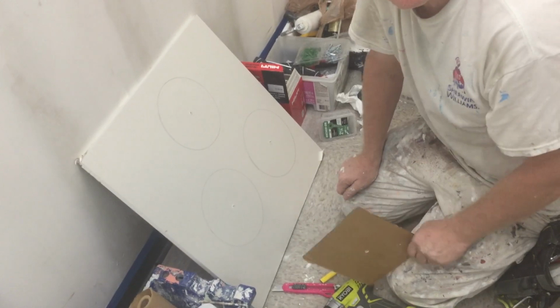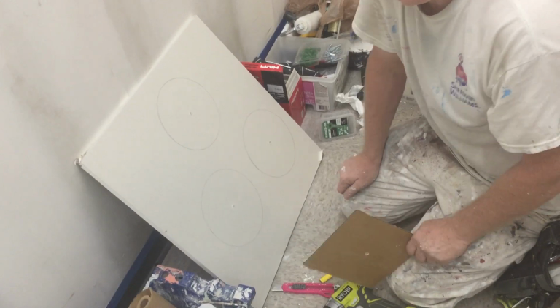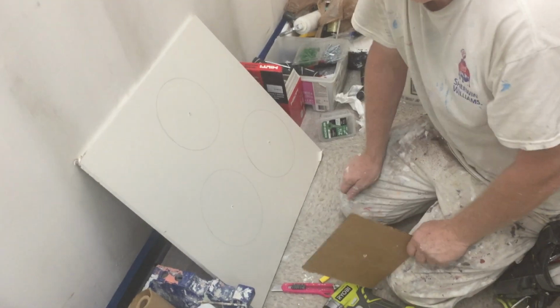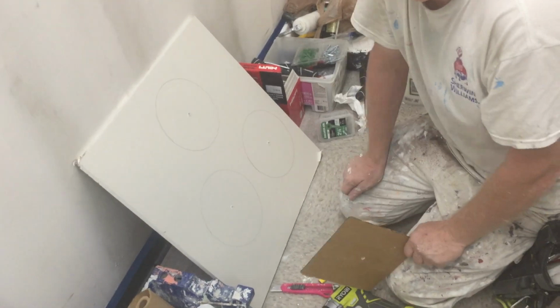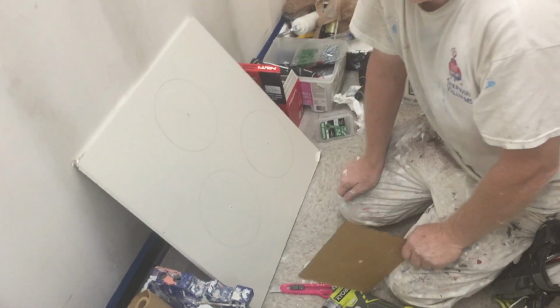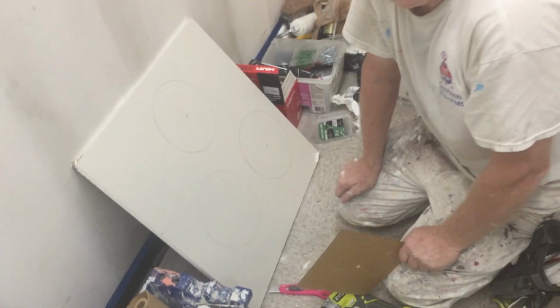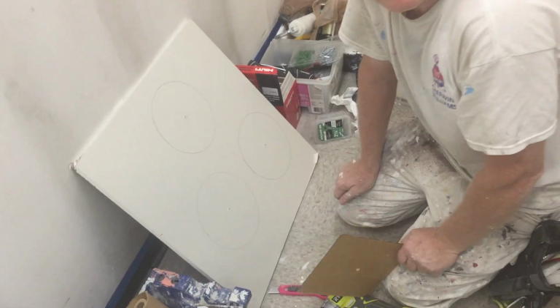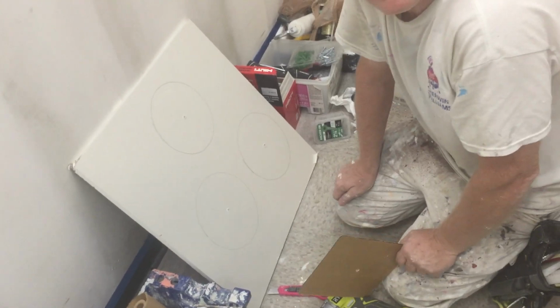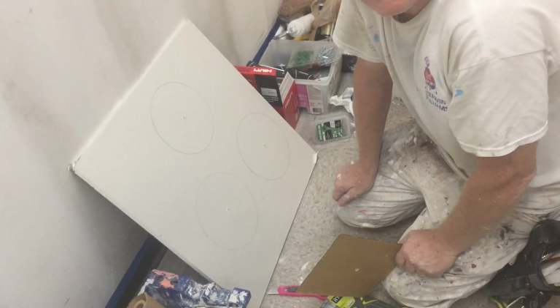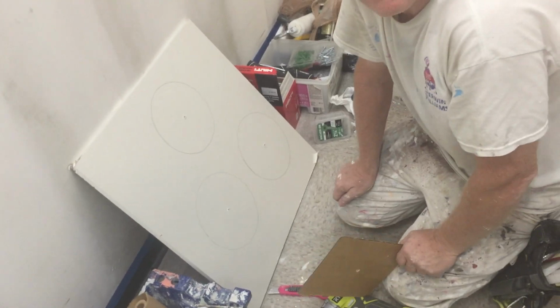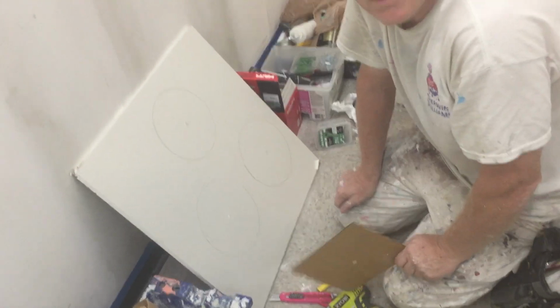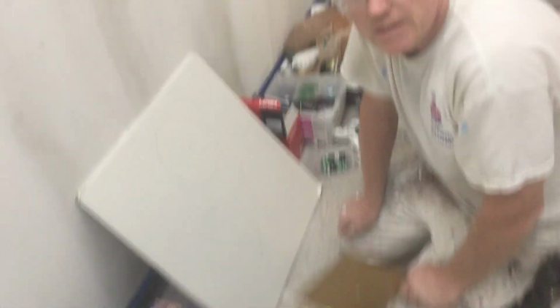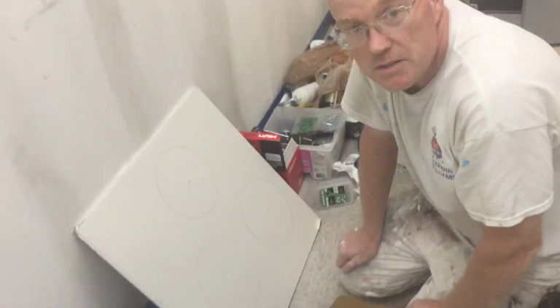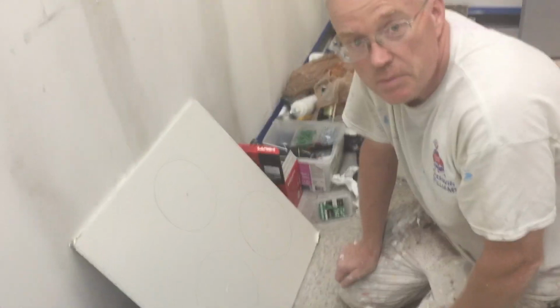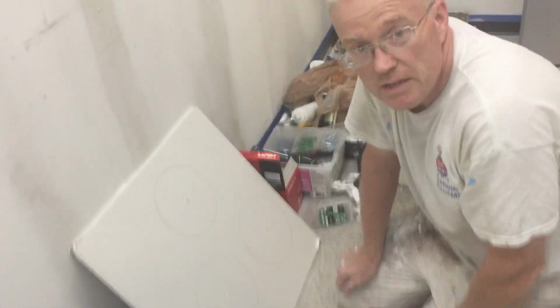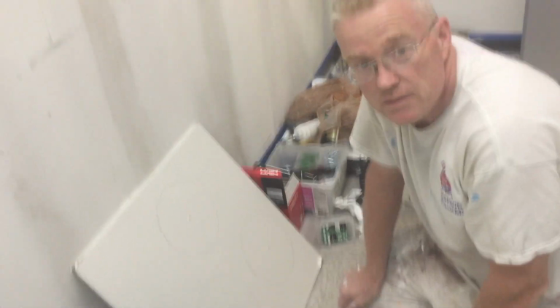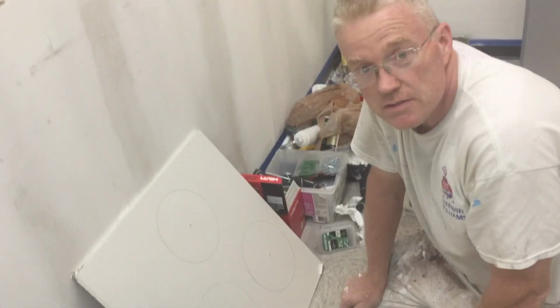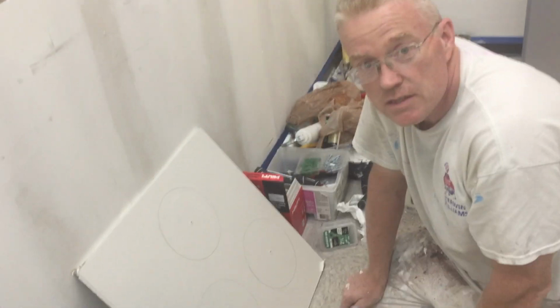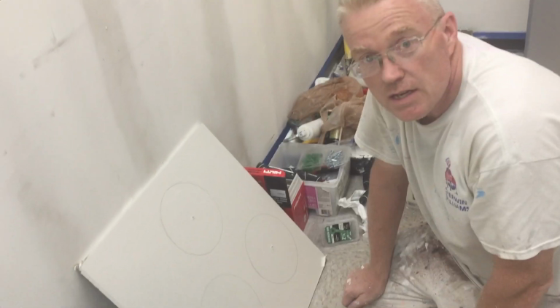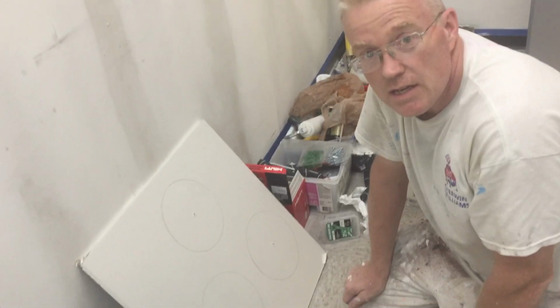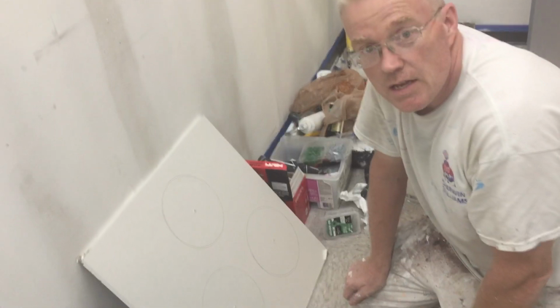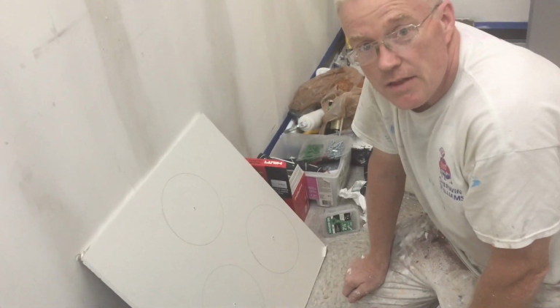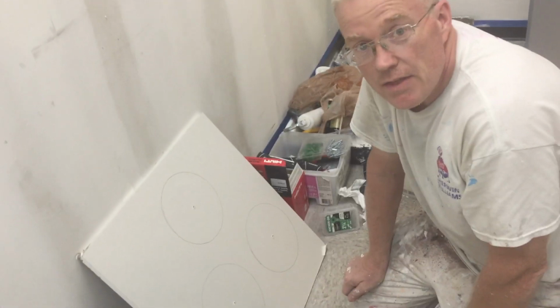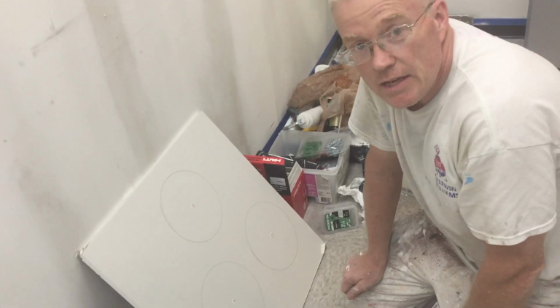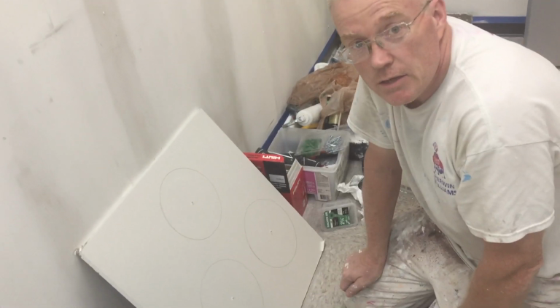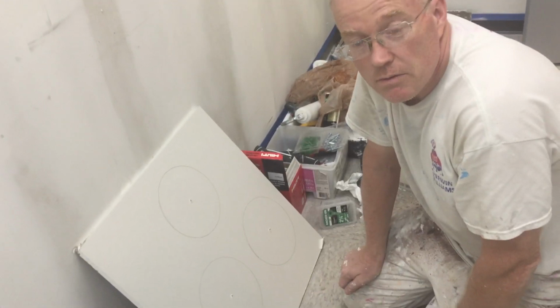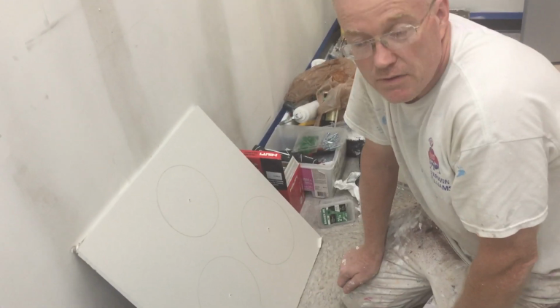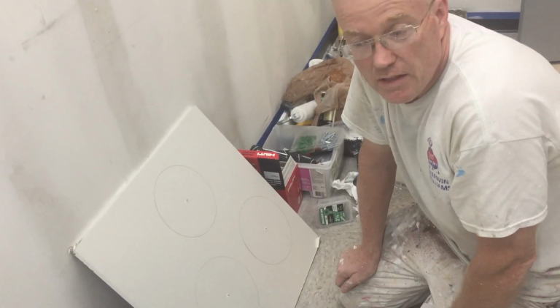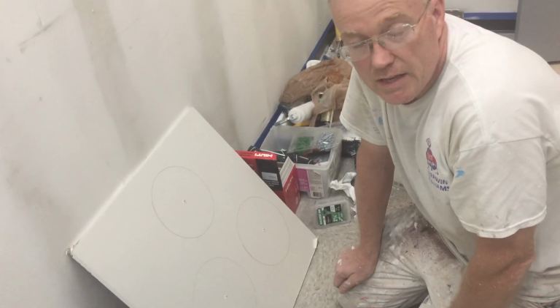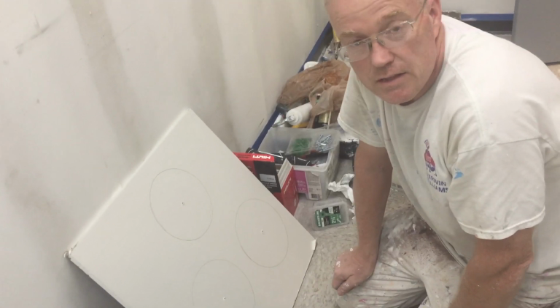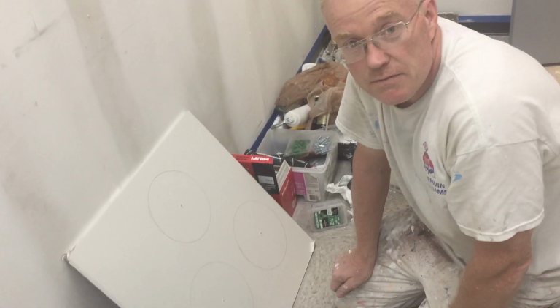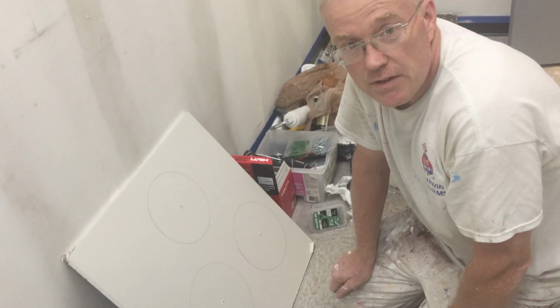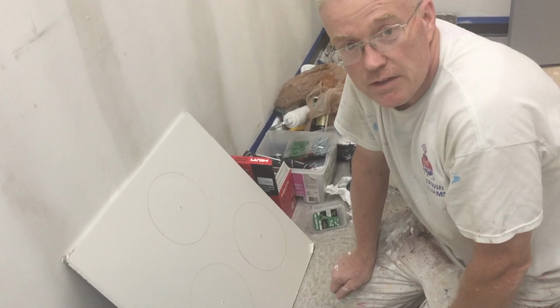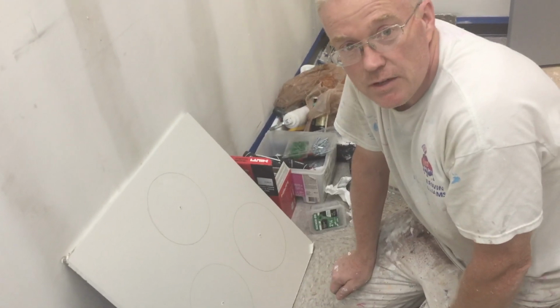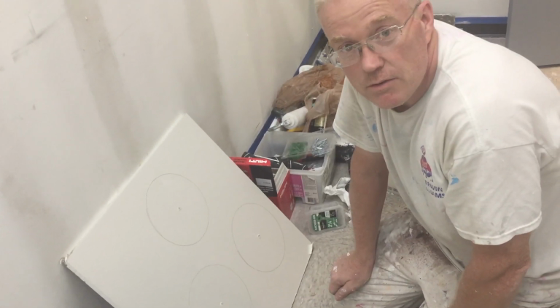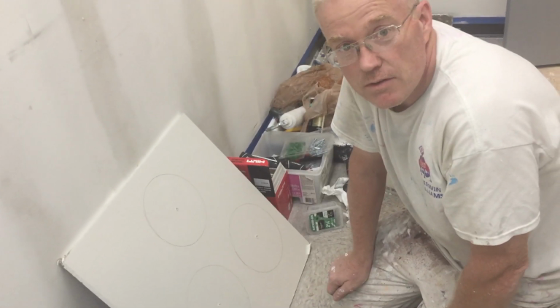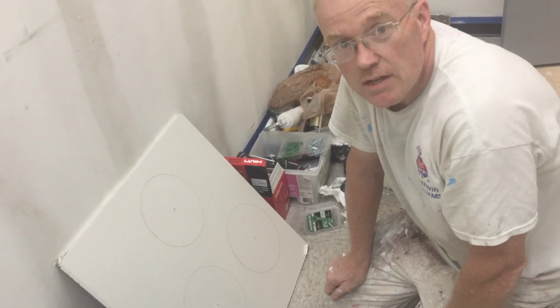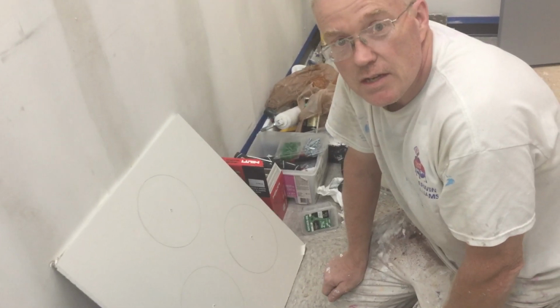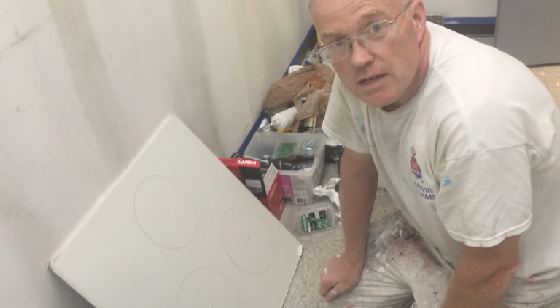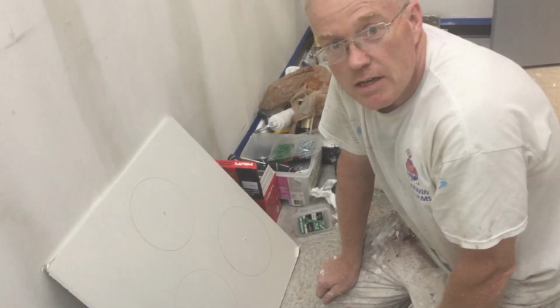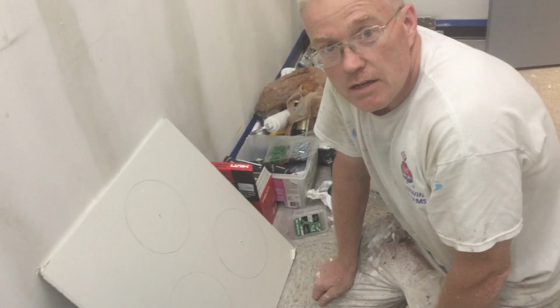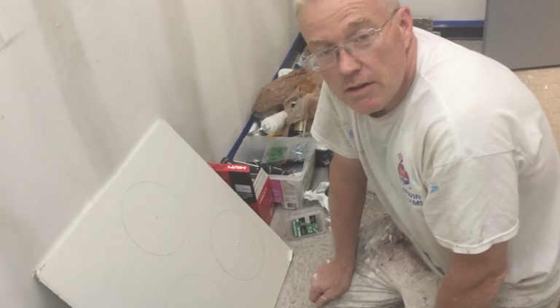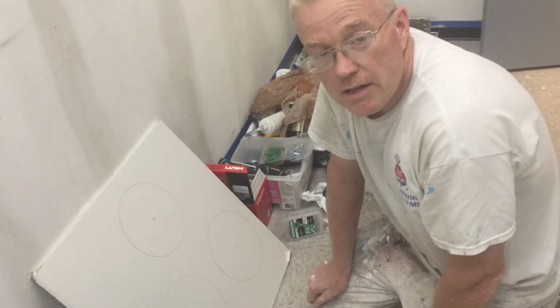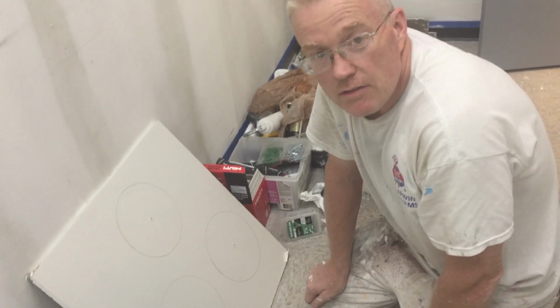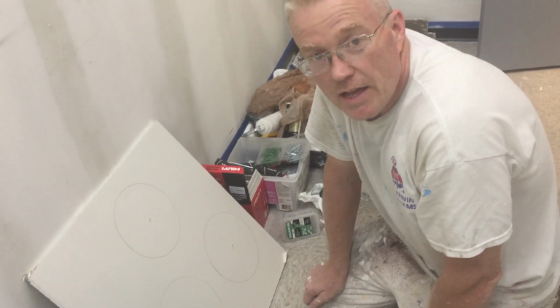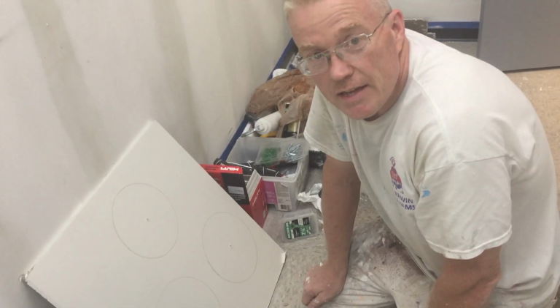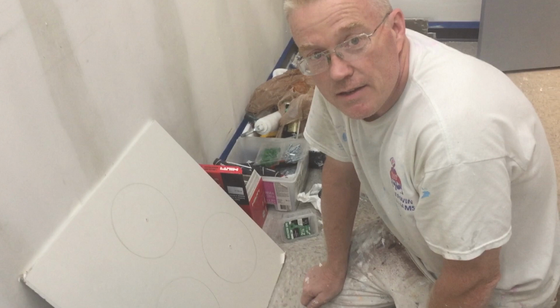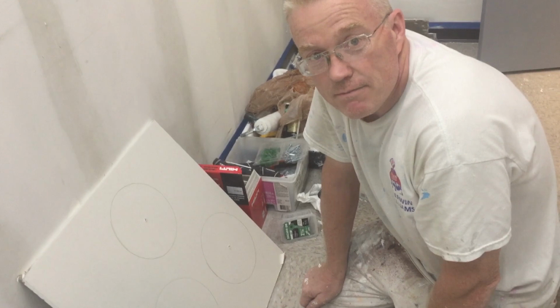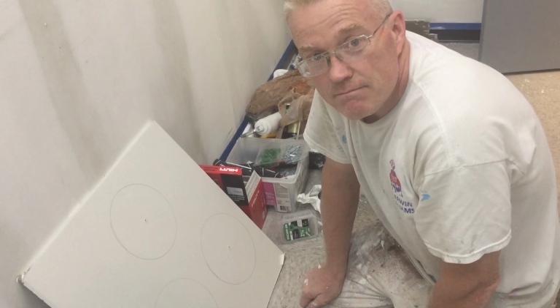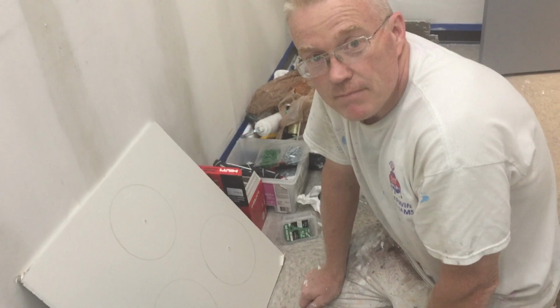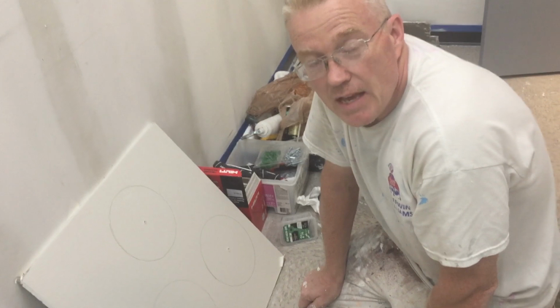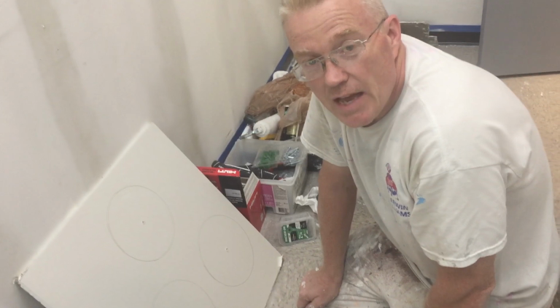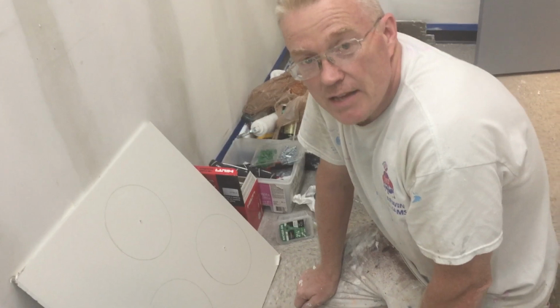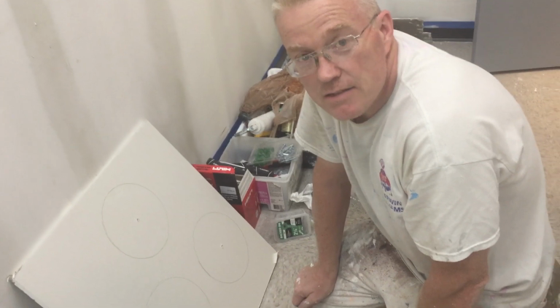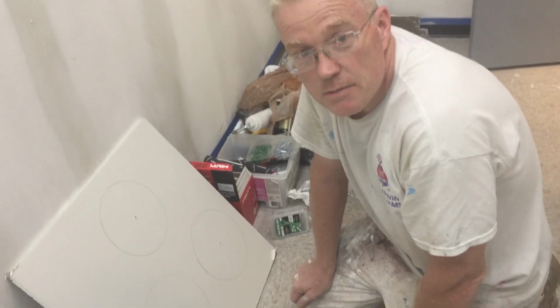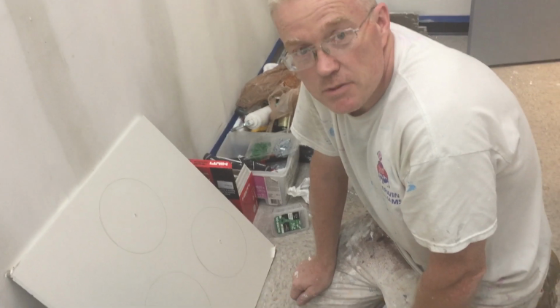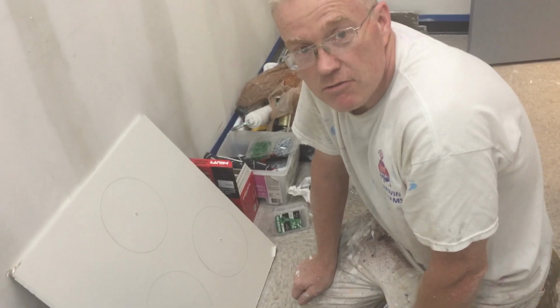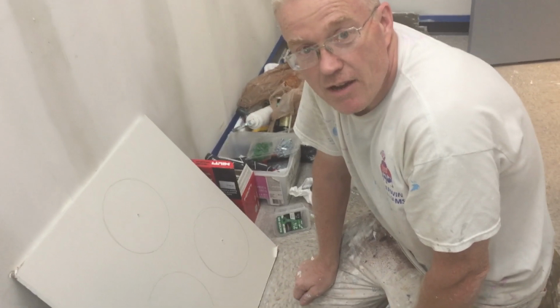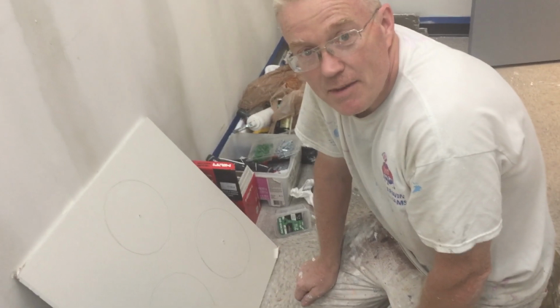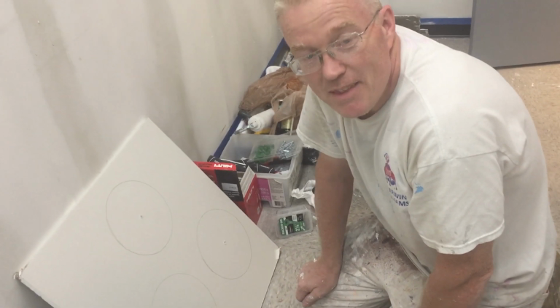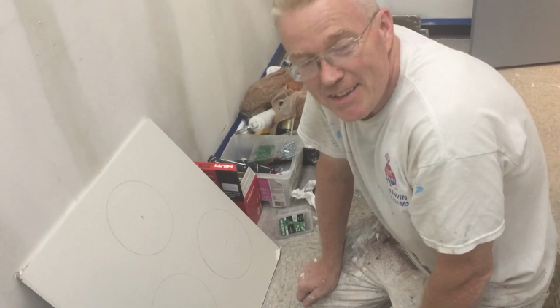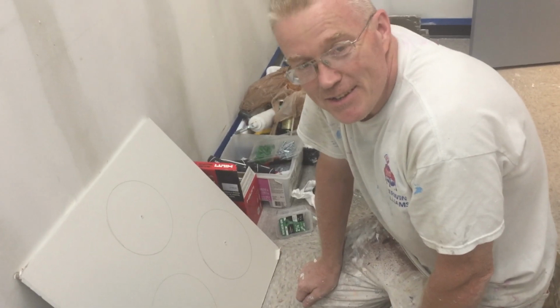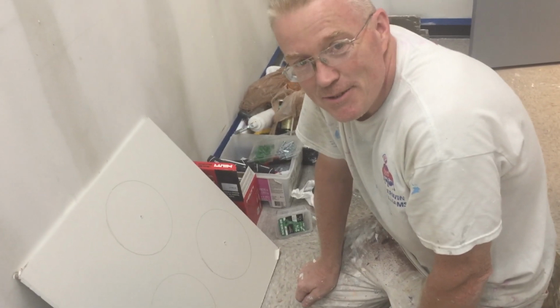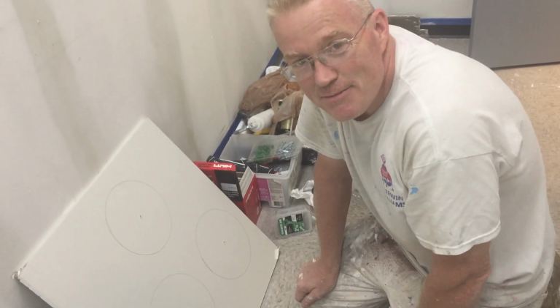This is Spencer Colgan from Finest Painters. Thank you. If you like this video, click like and subscribe. Thank you.